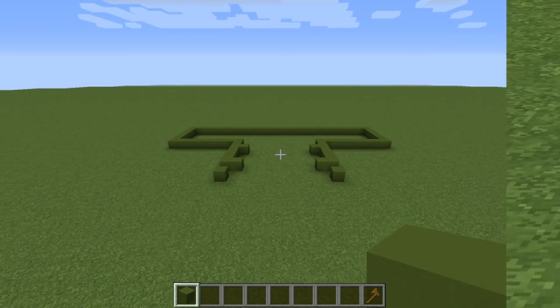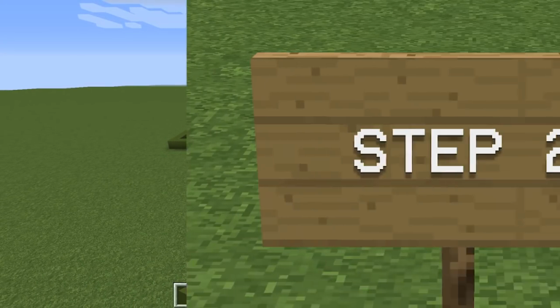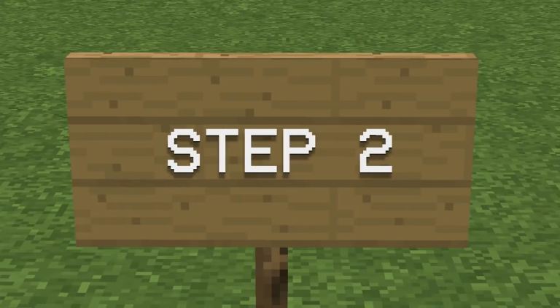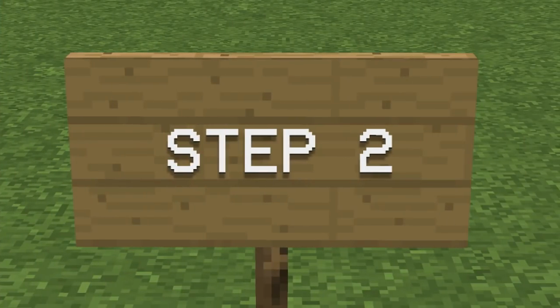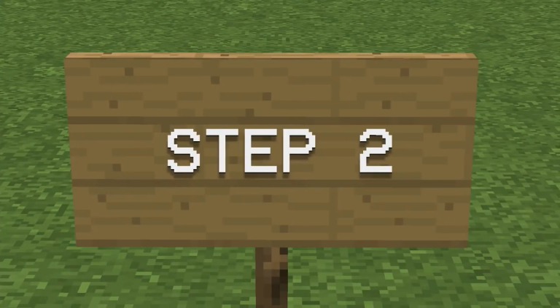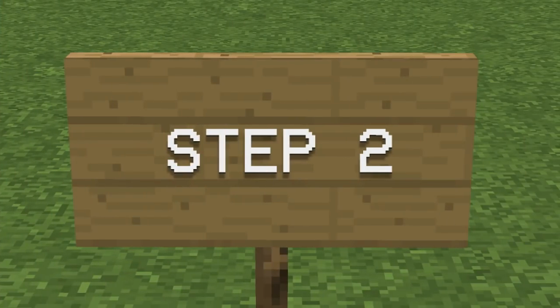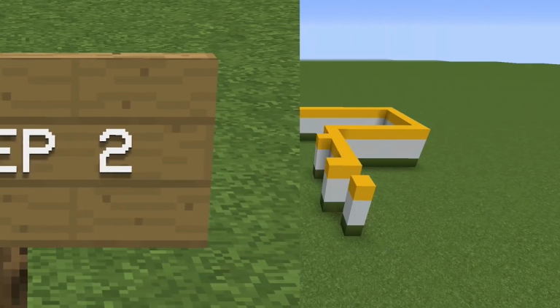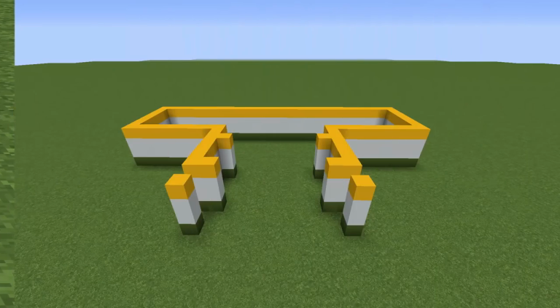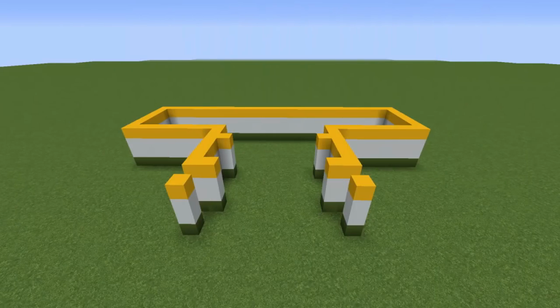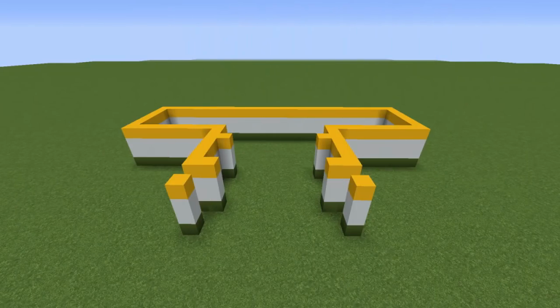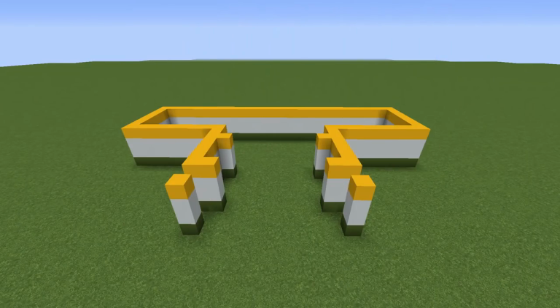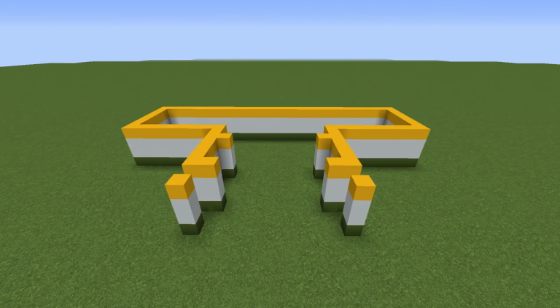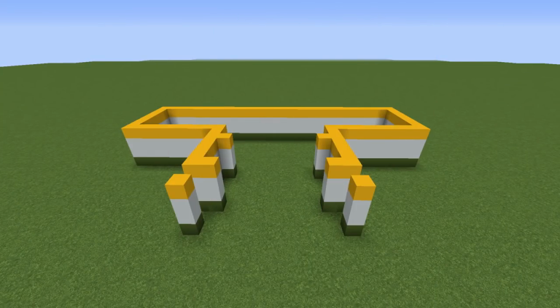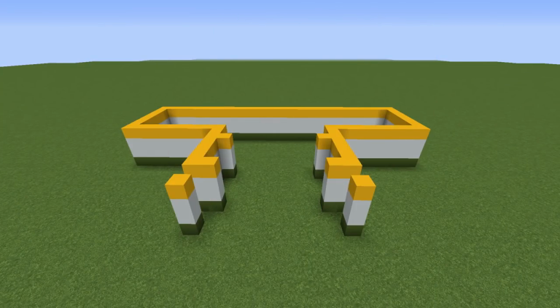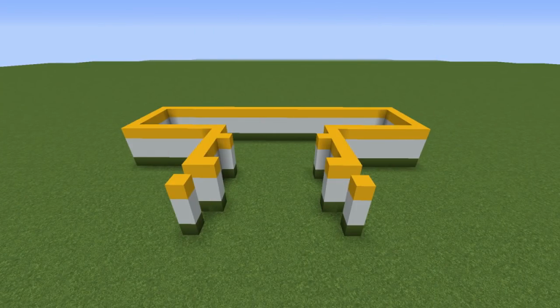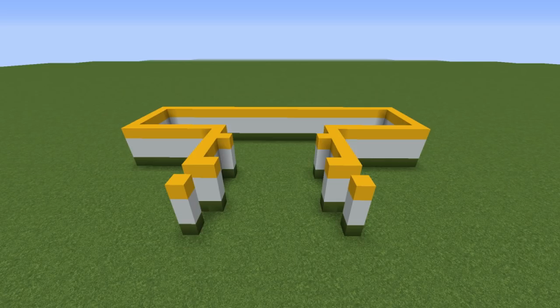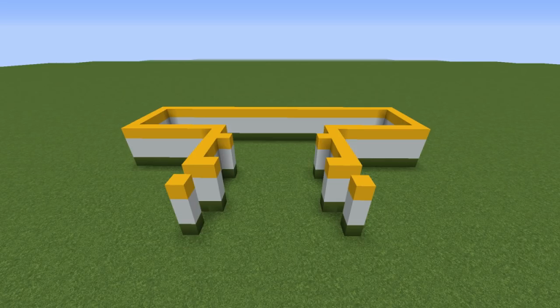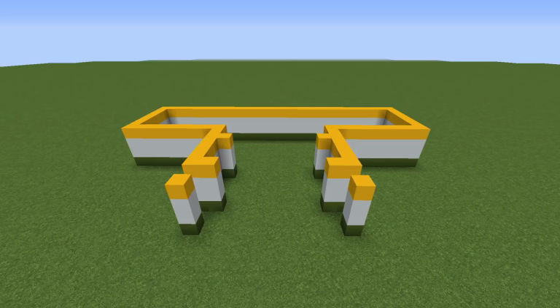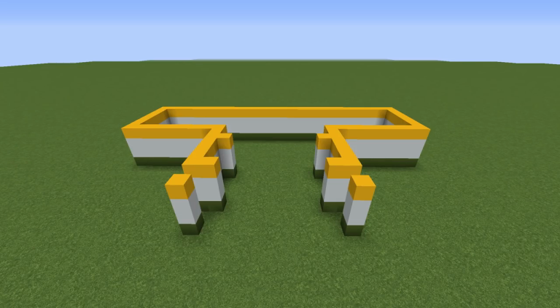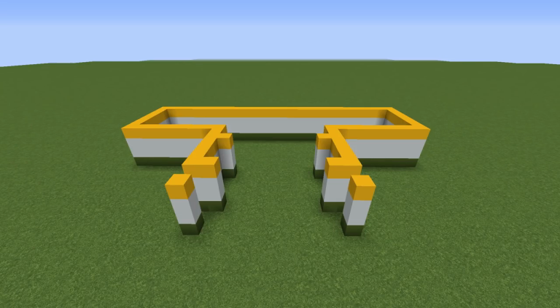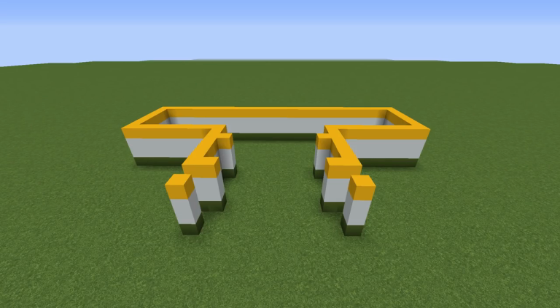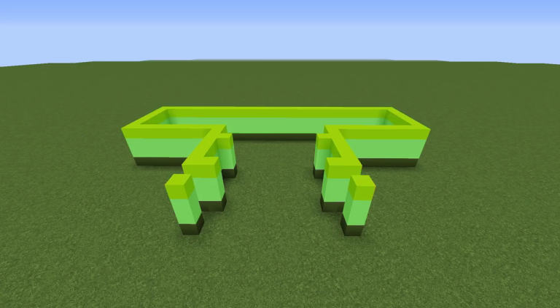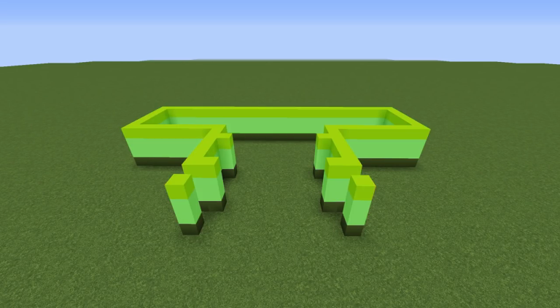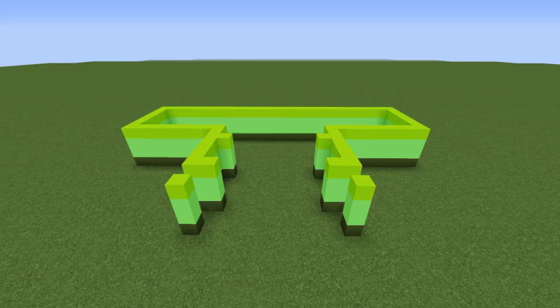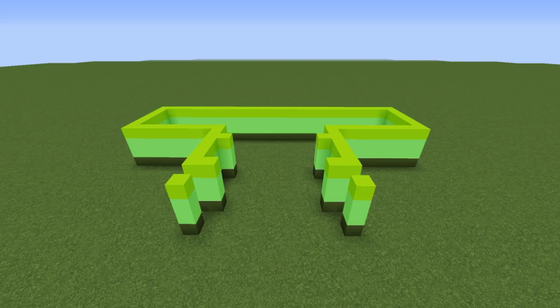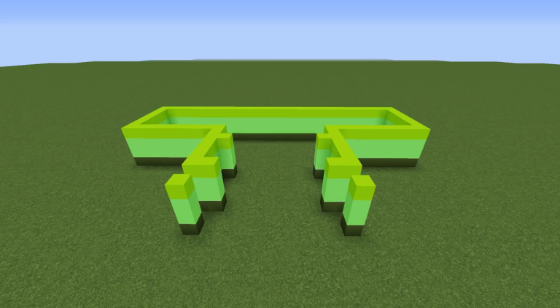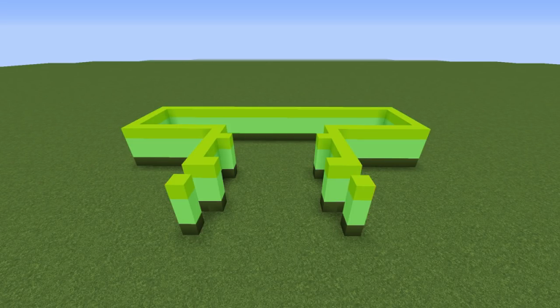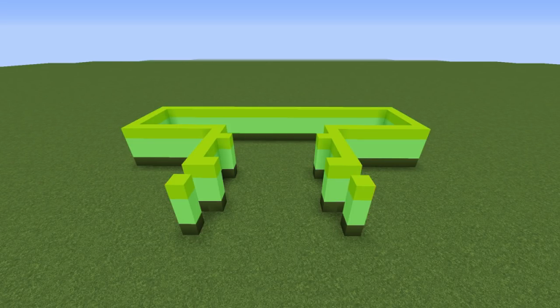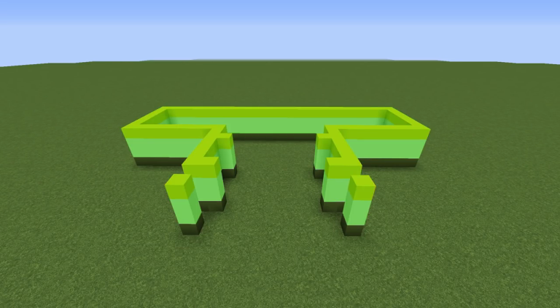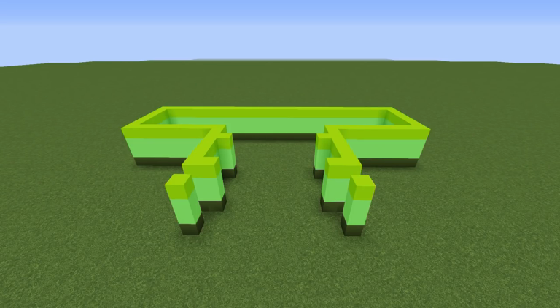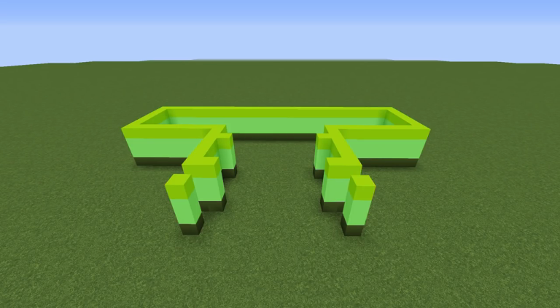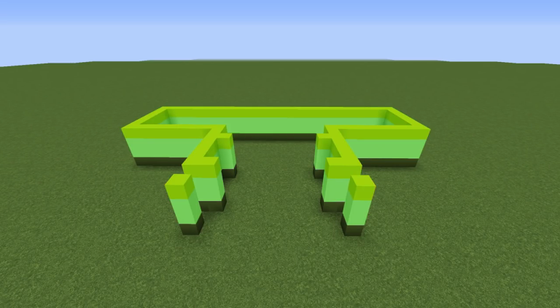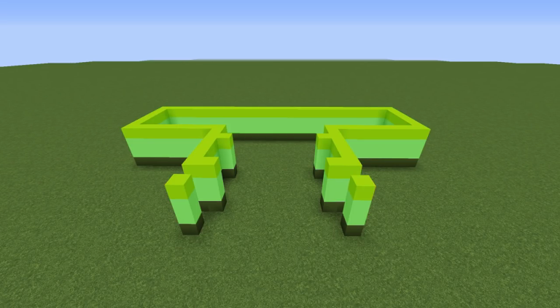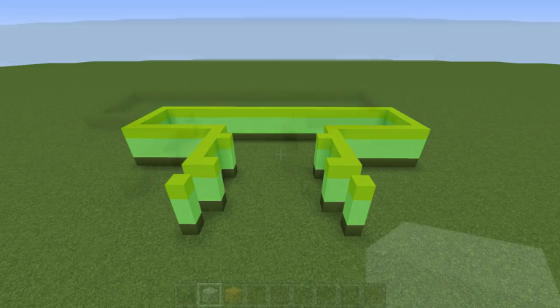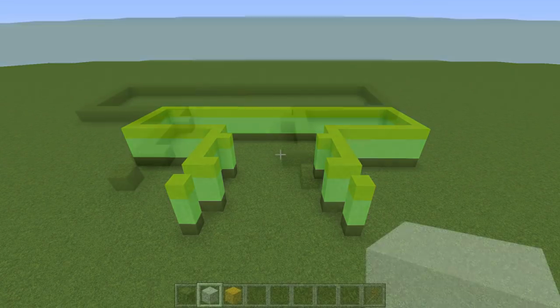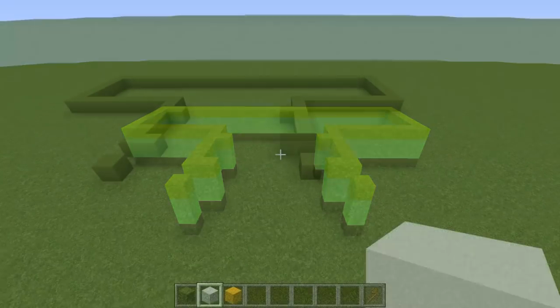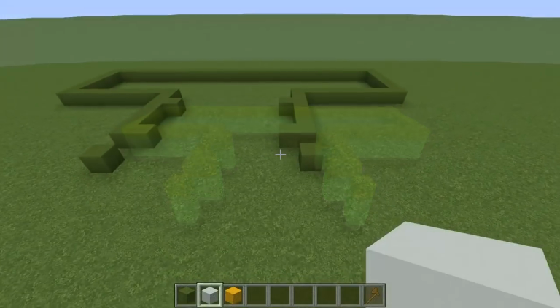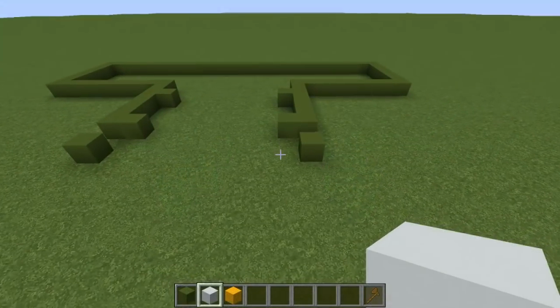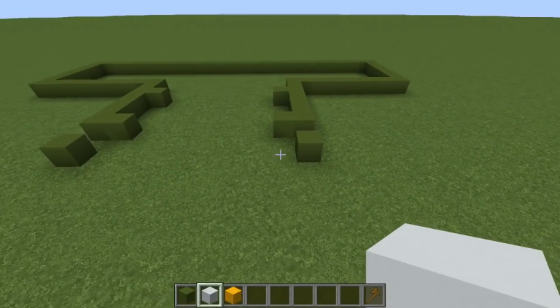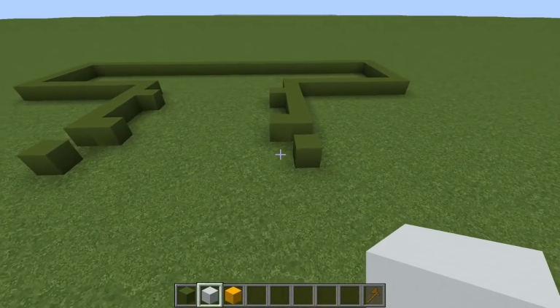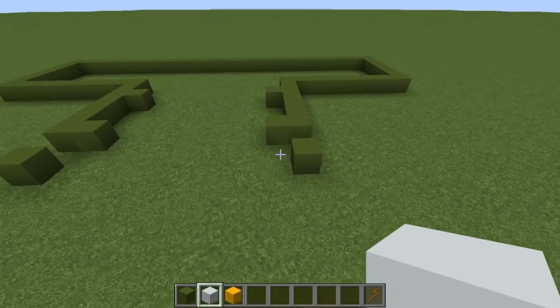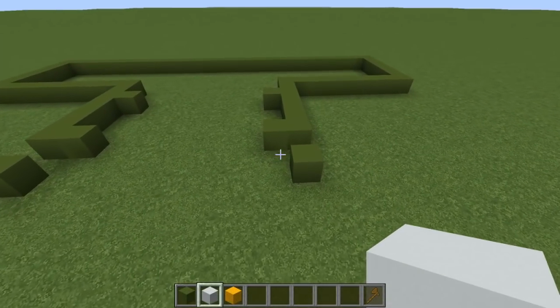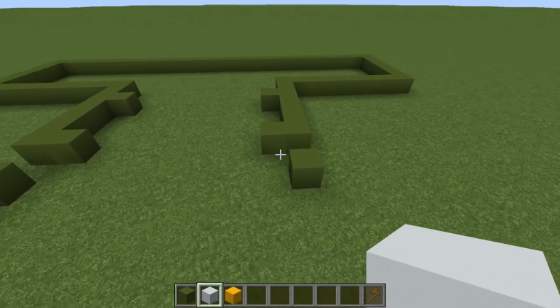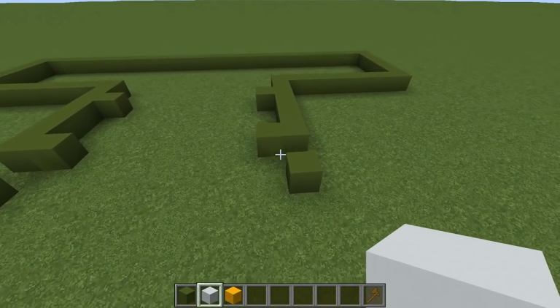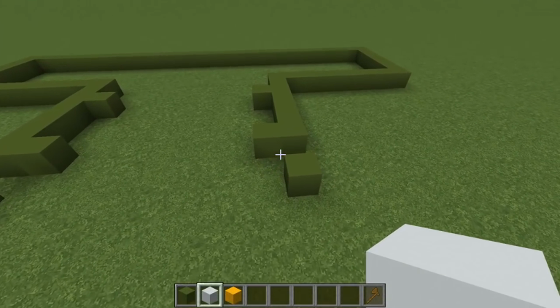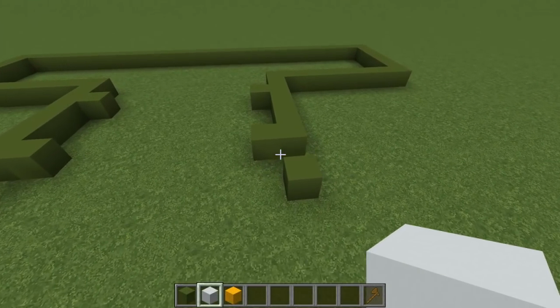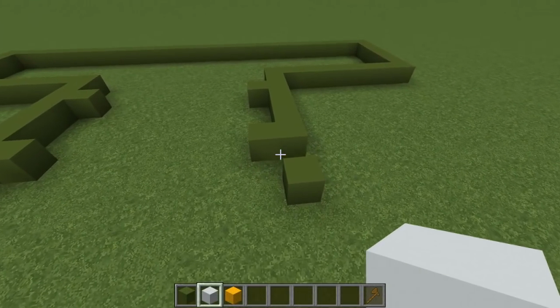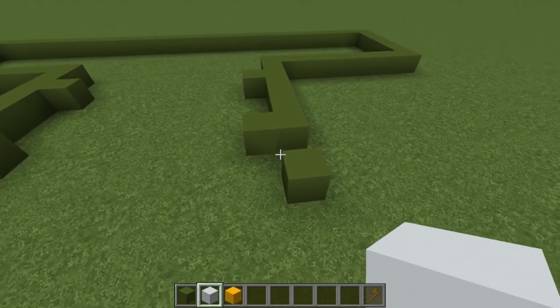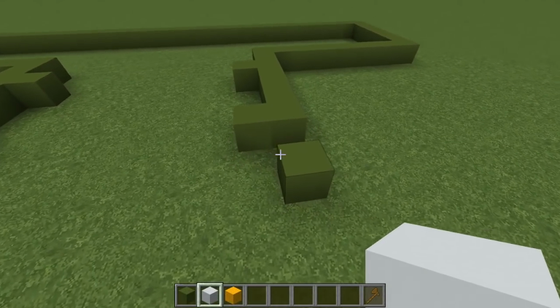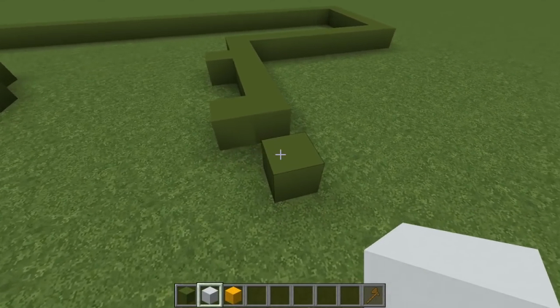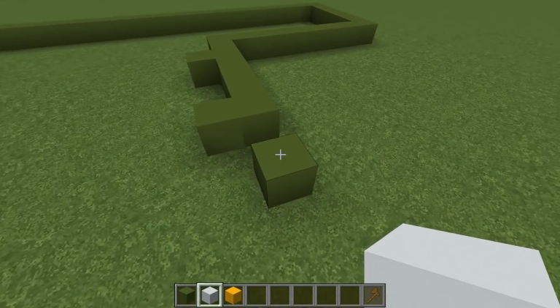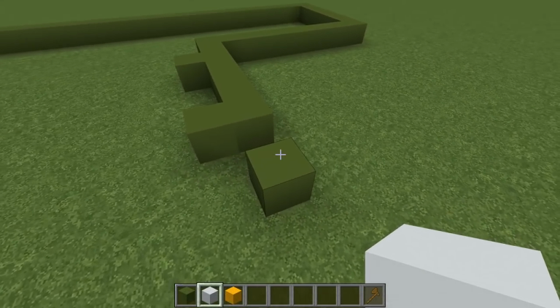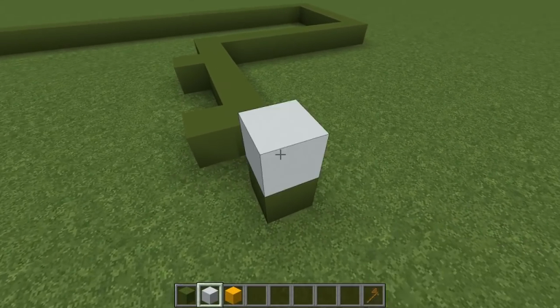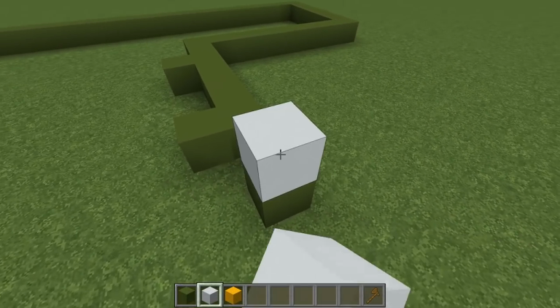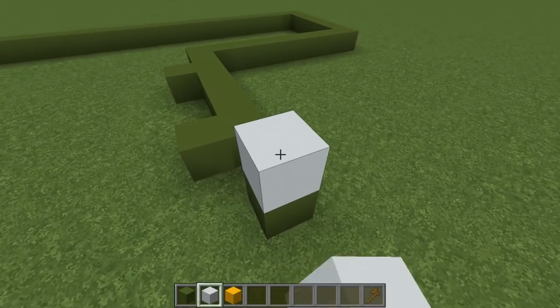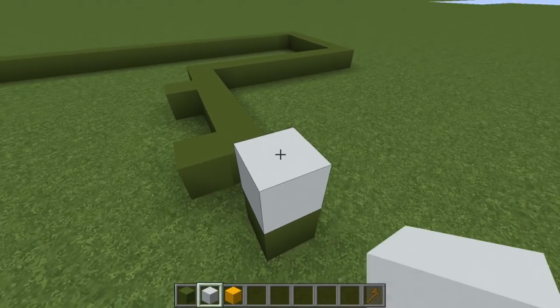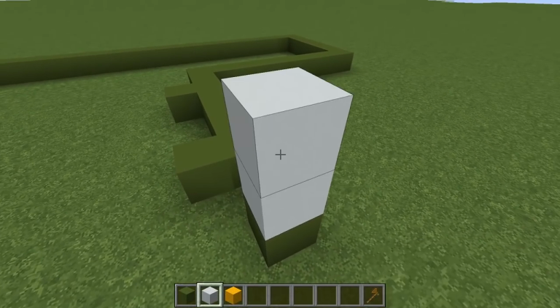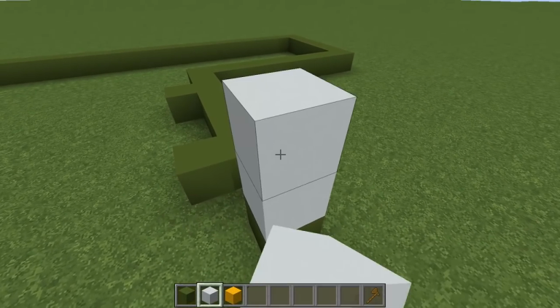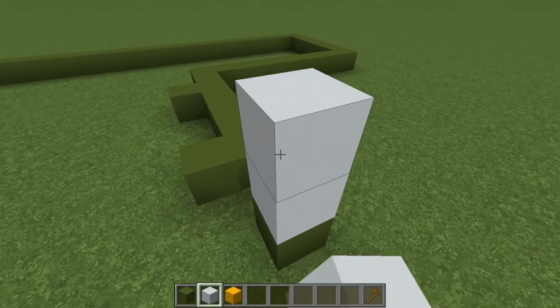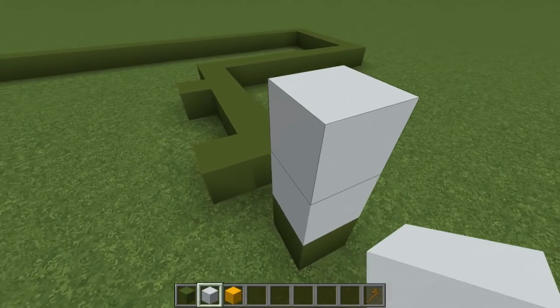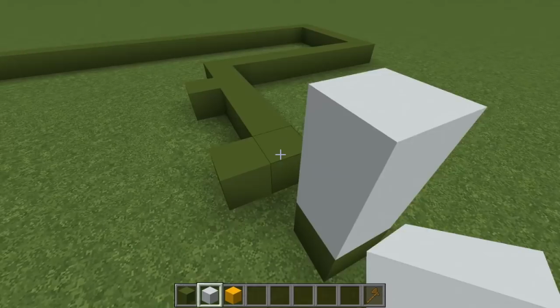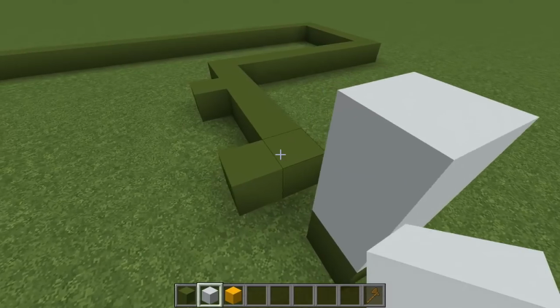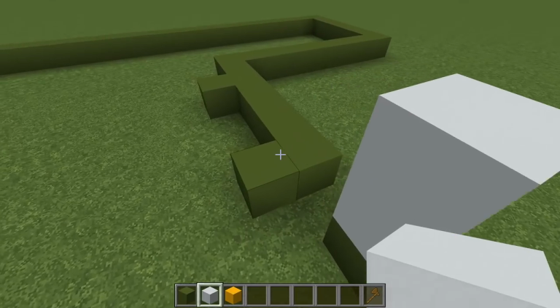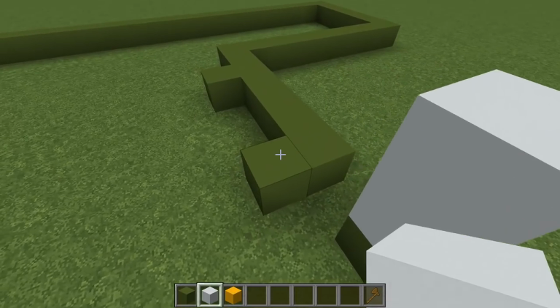Step two. Next let's finish the walls. To start, add two layers of white concrete on top of the green concrete blocks.